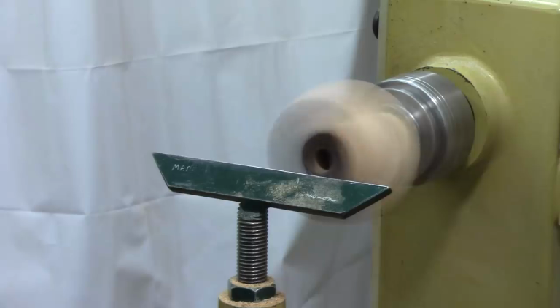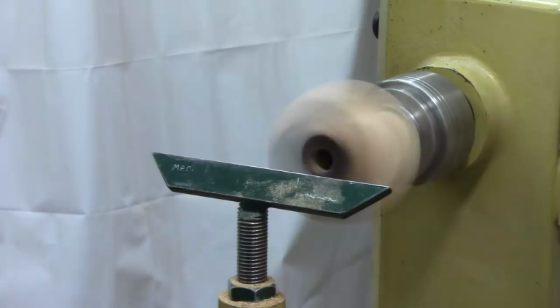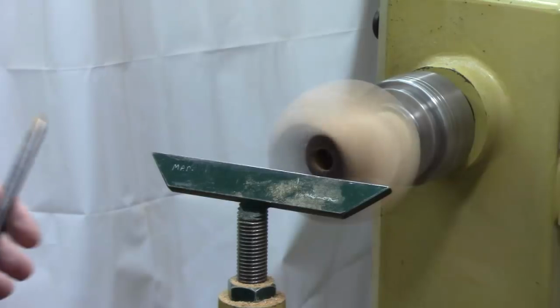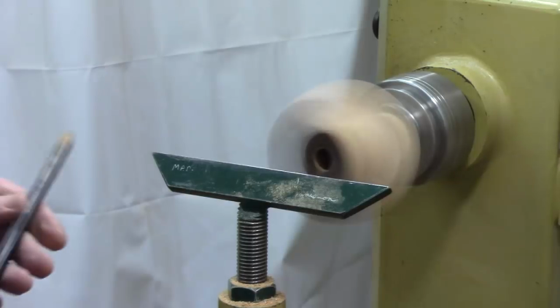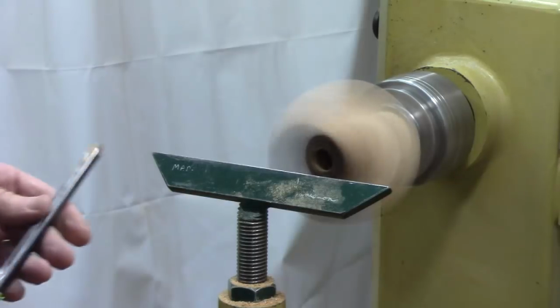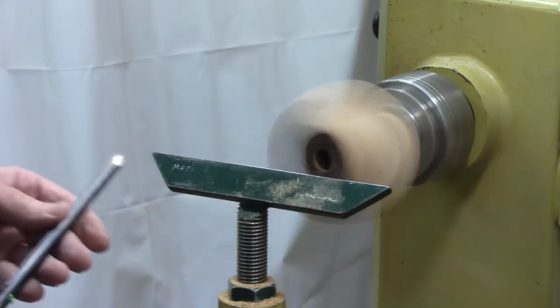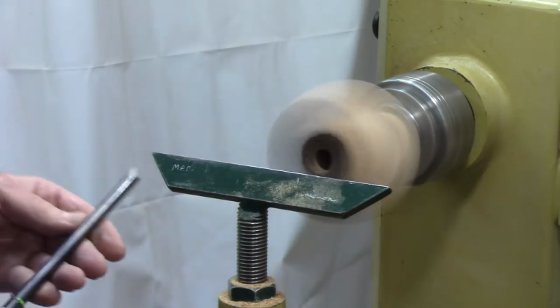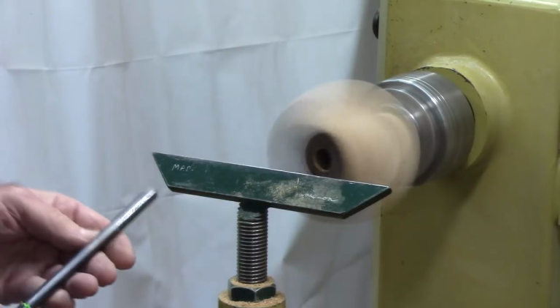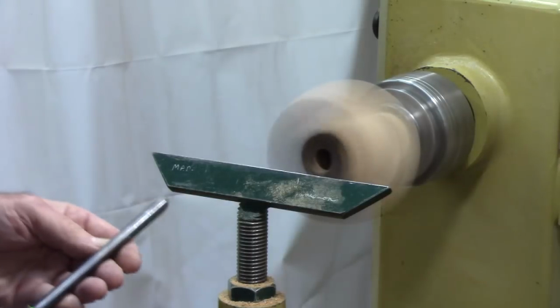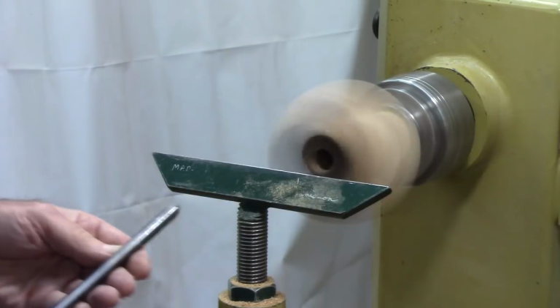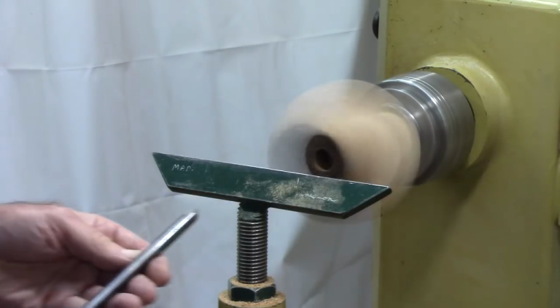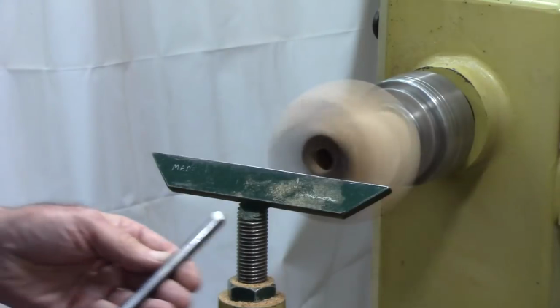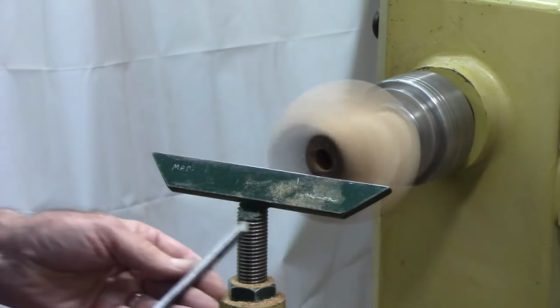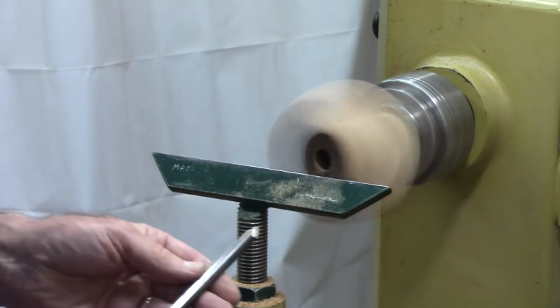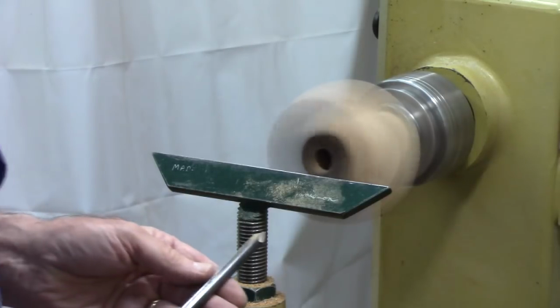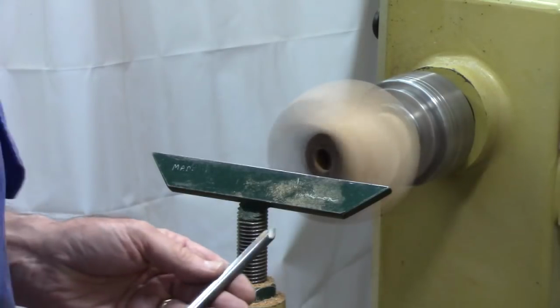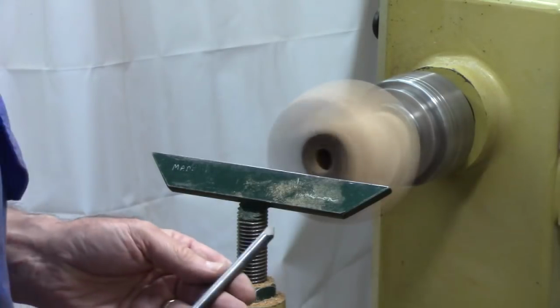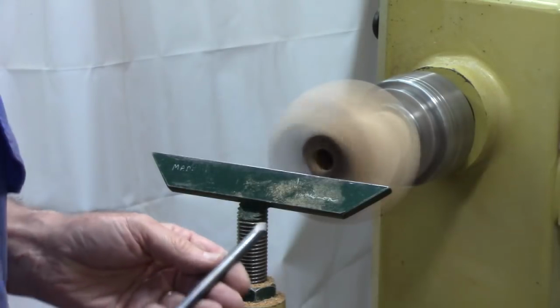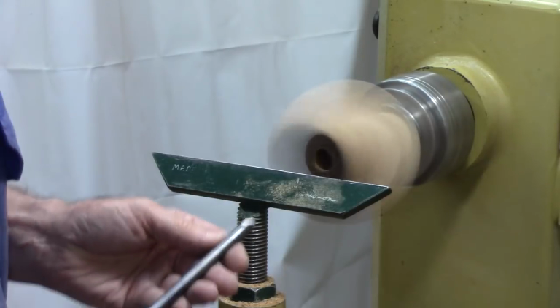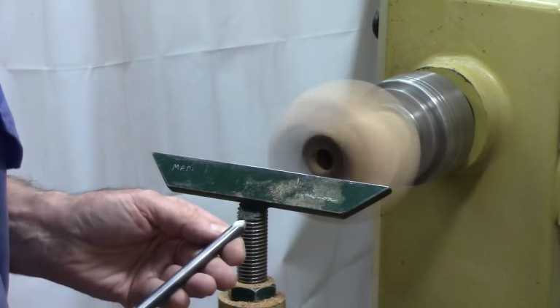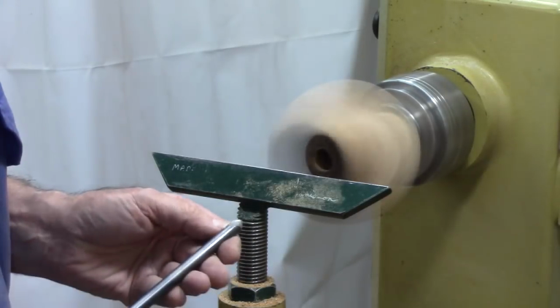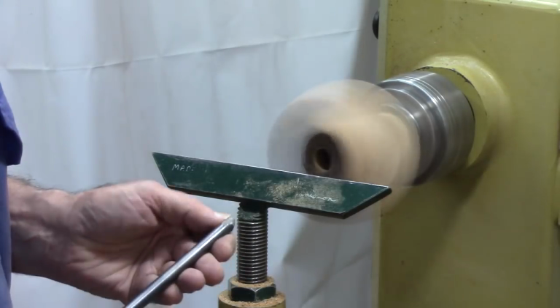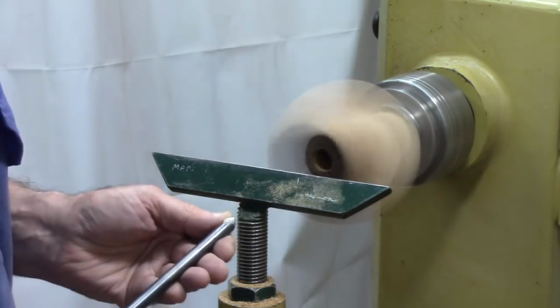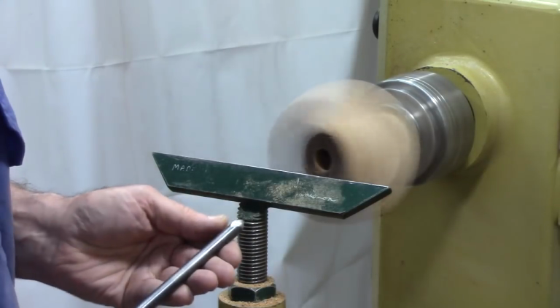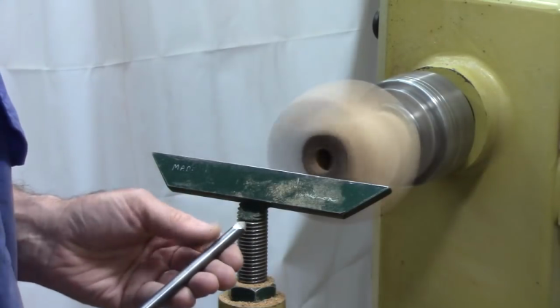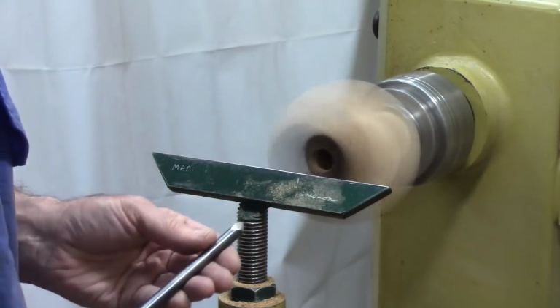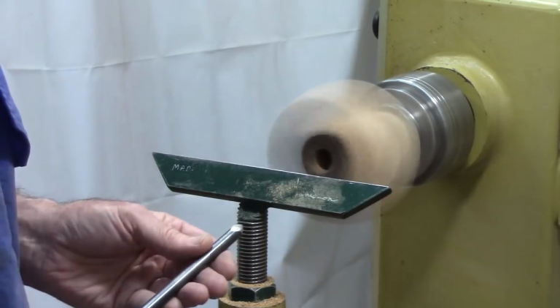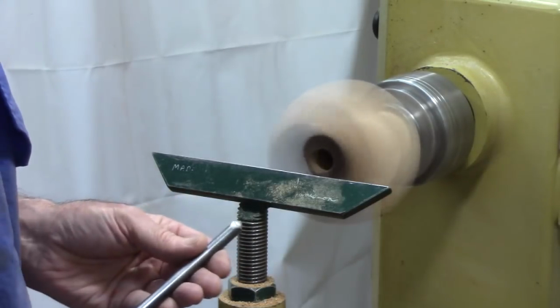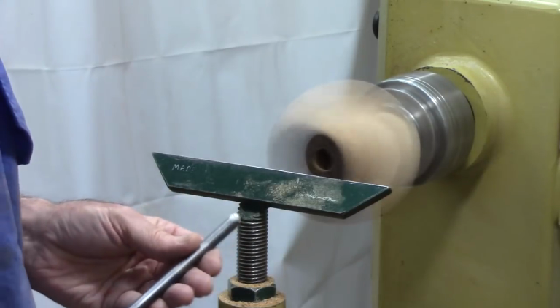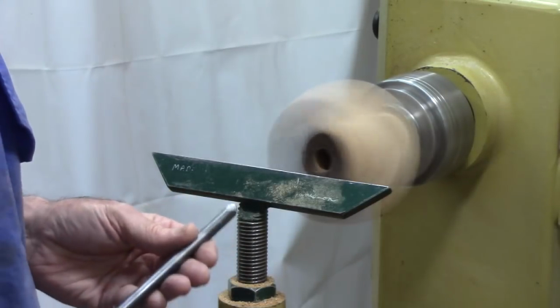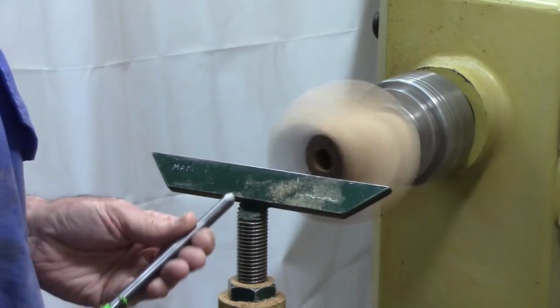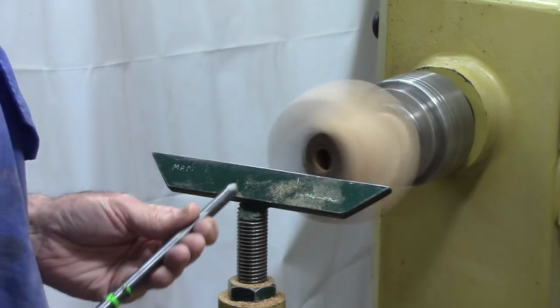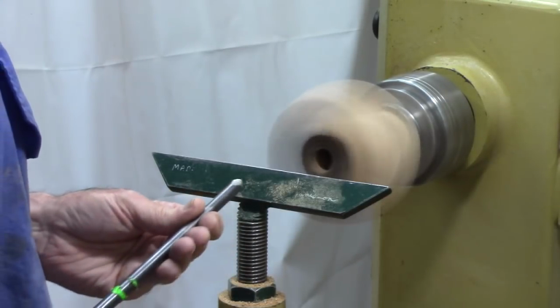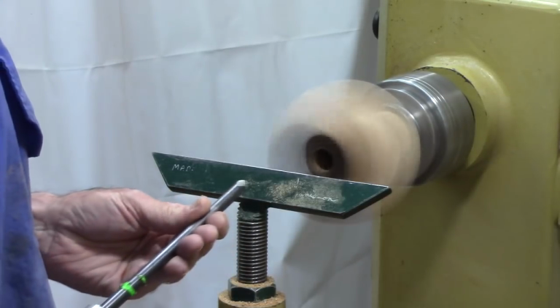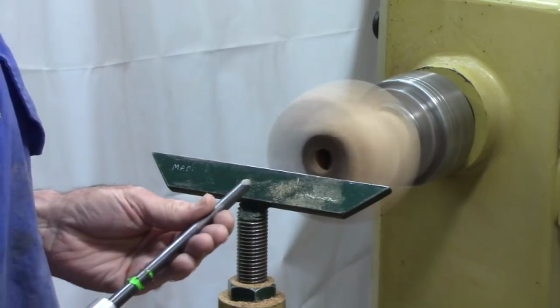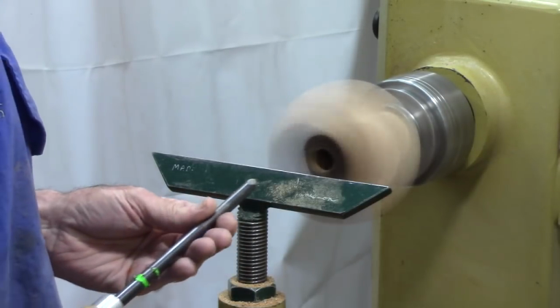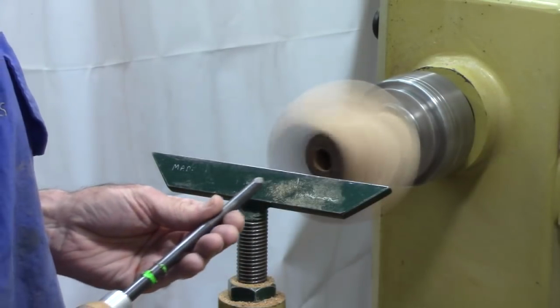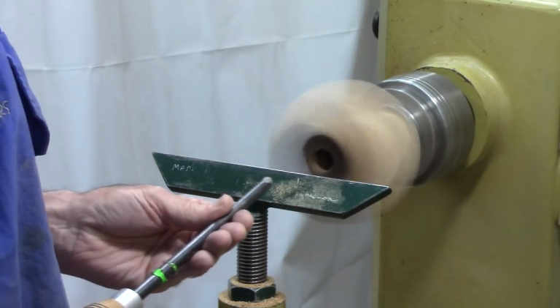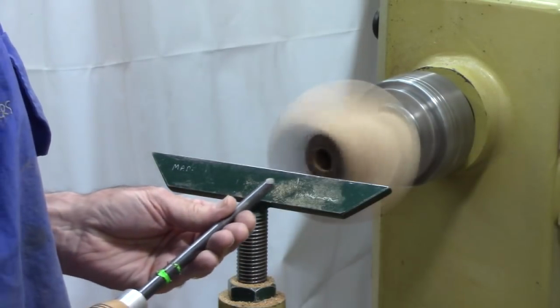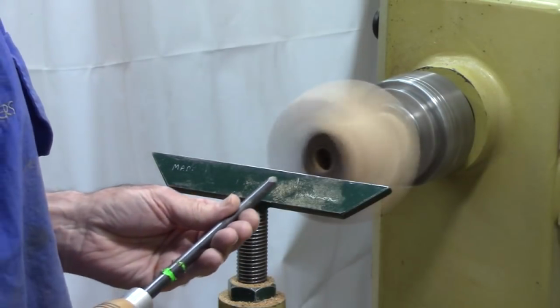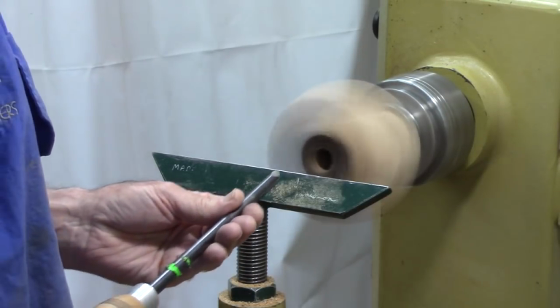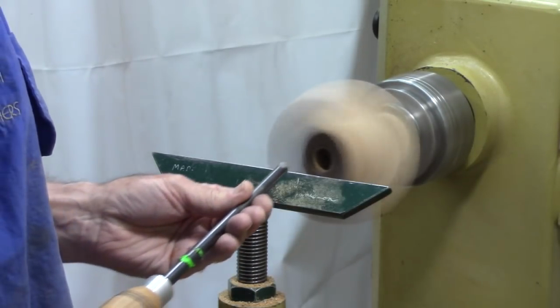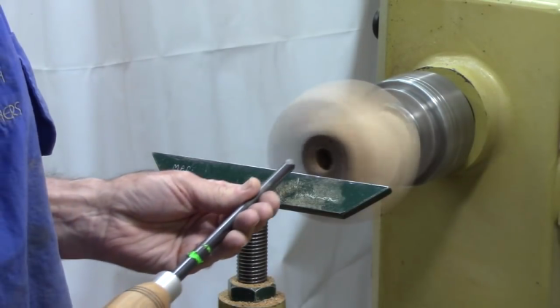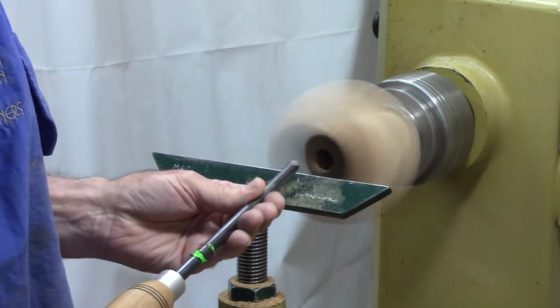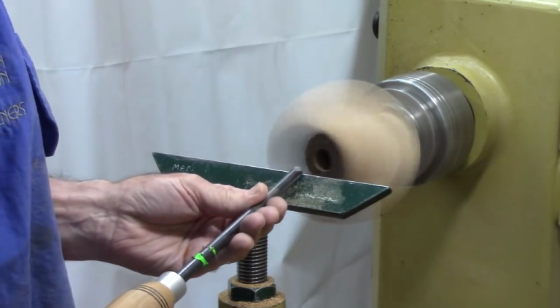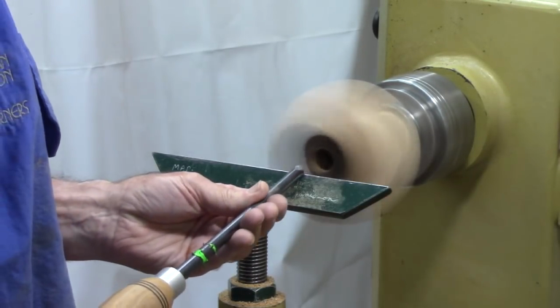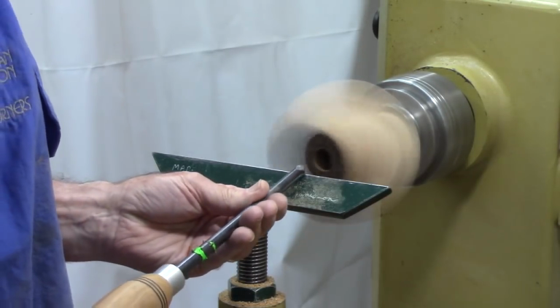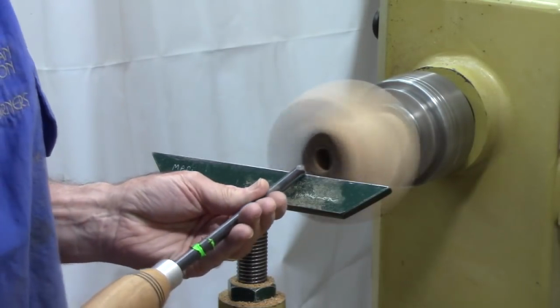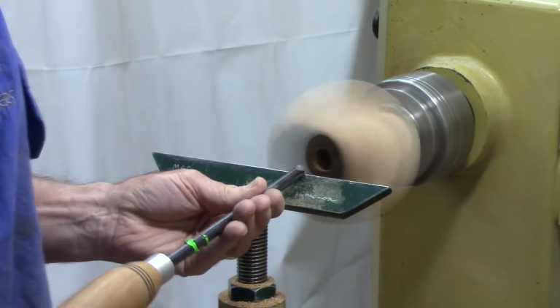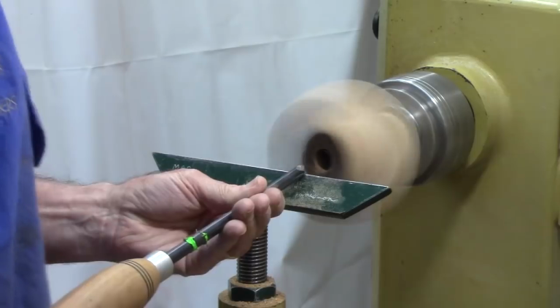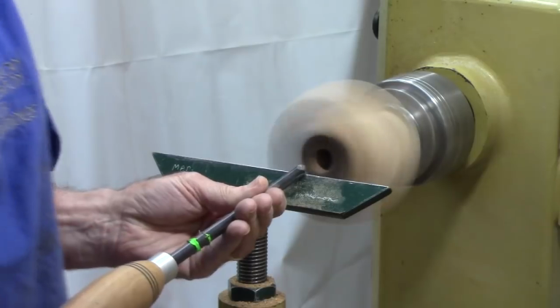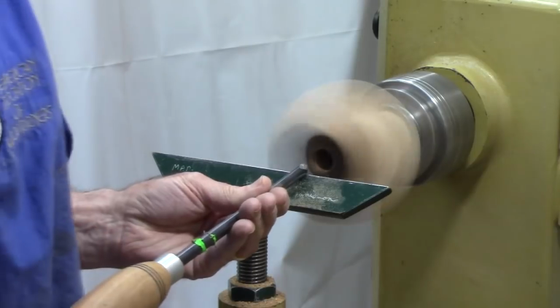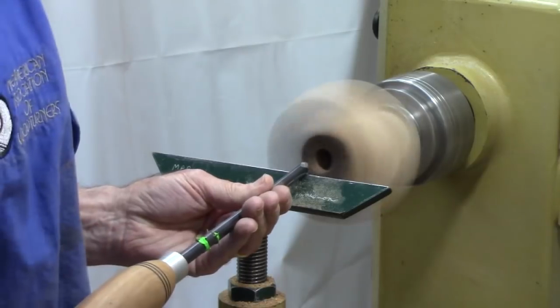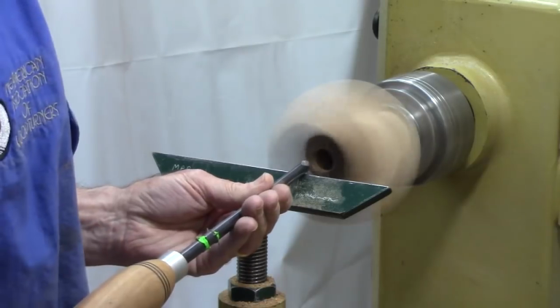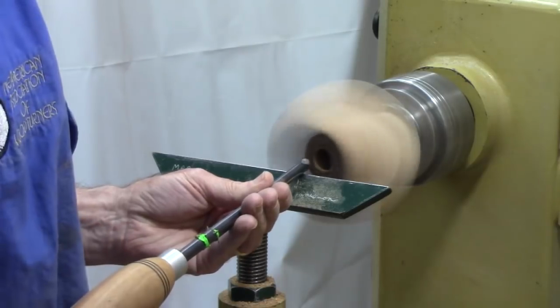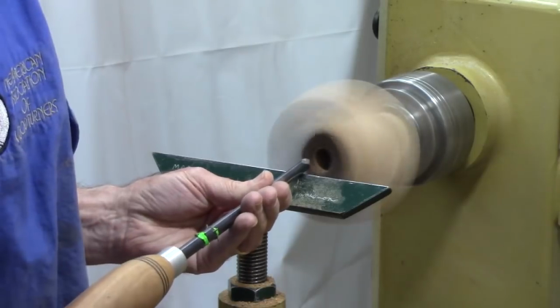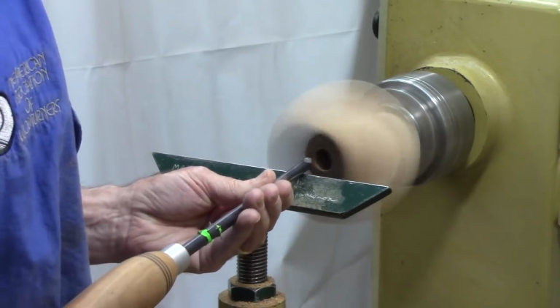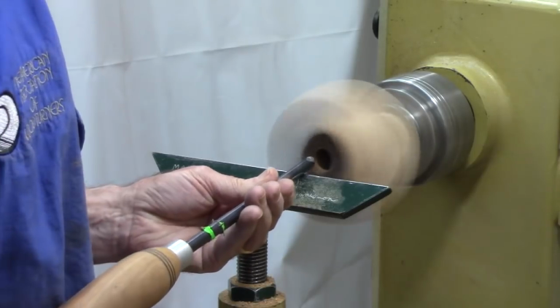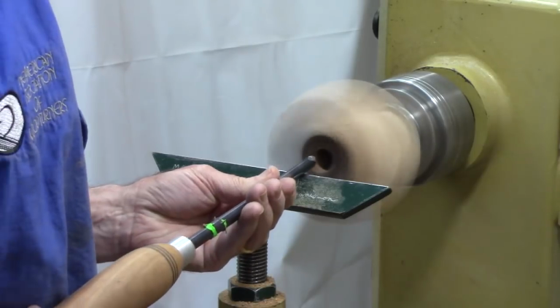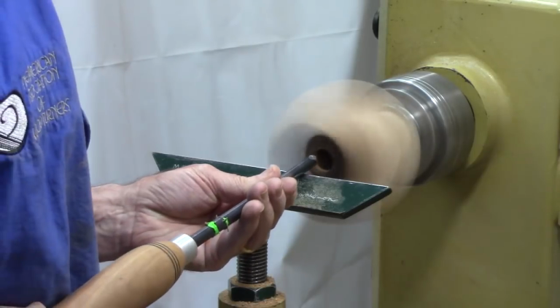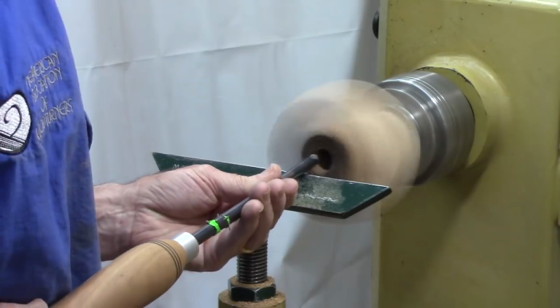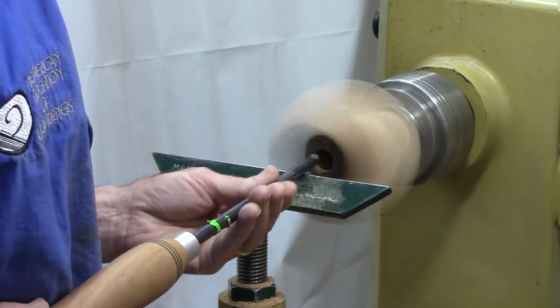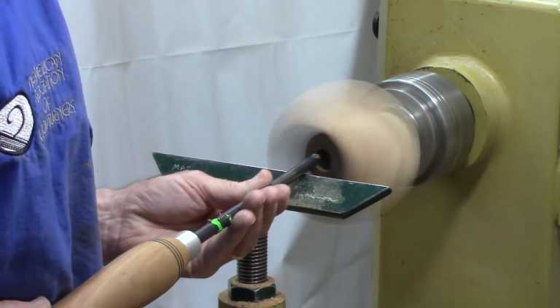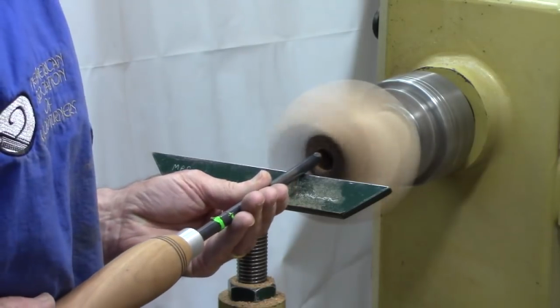I'm going to use a 3⅛ inch bowl gouge with a swept-back wing to go in there and try to clean up that bottom just a bit. Let's see what happens.